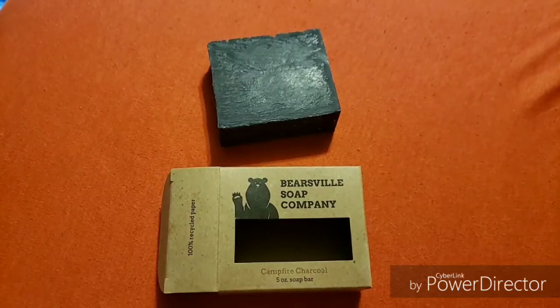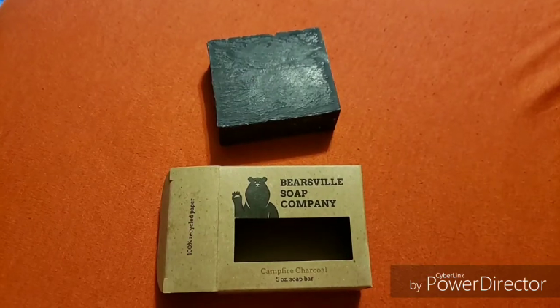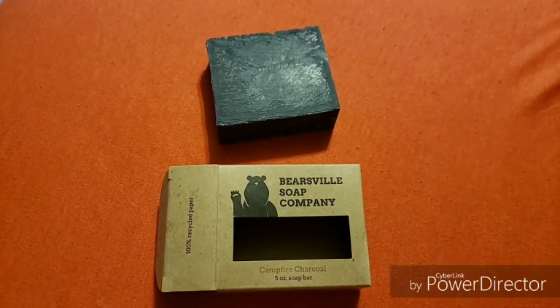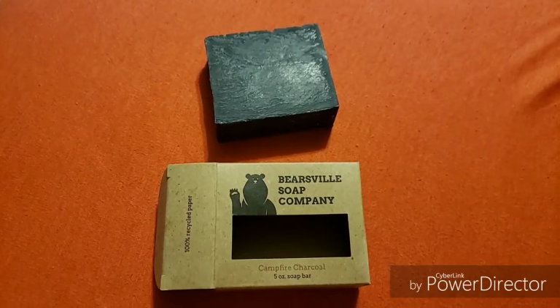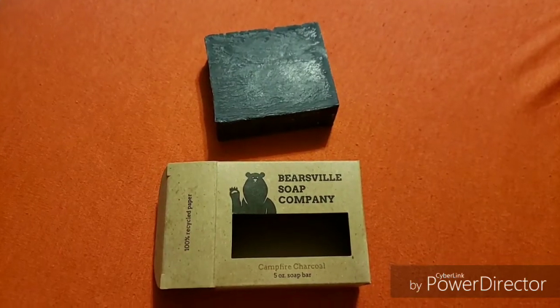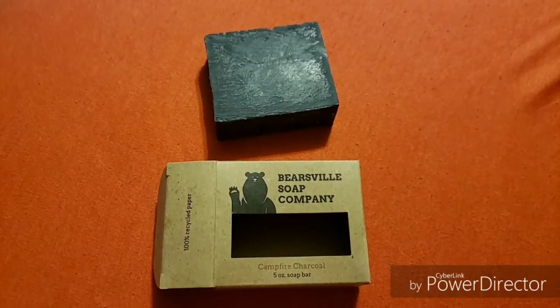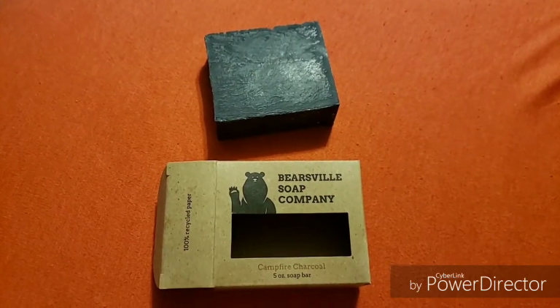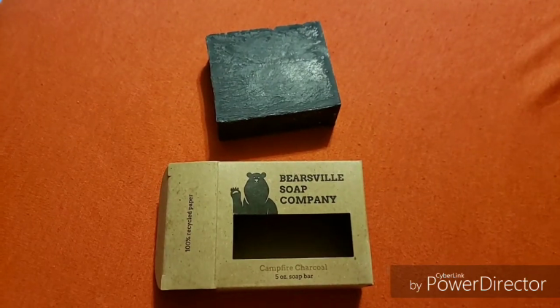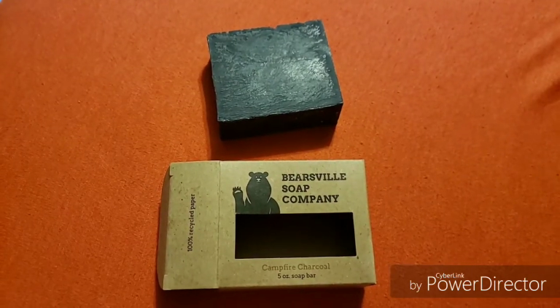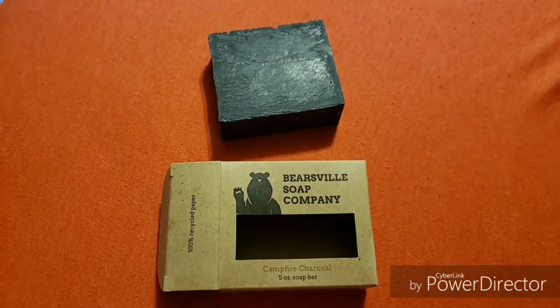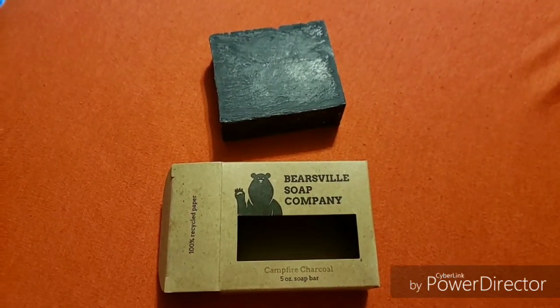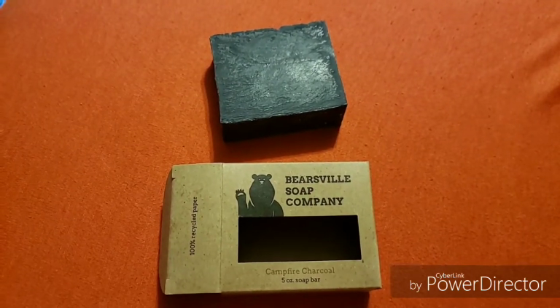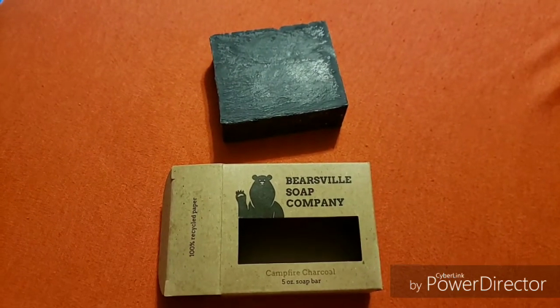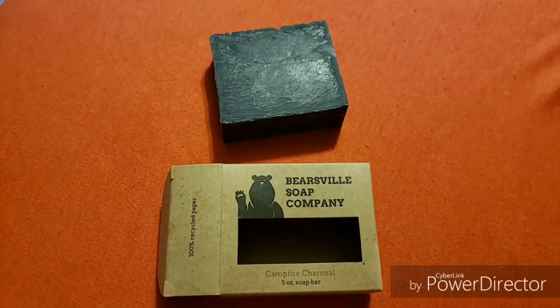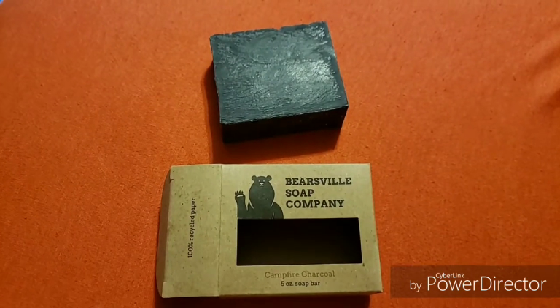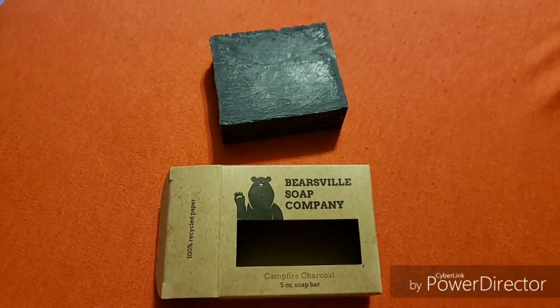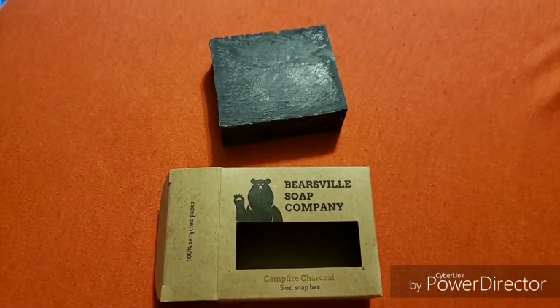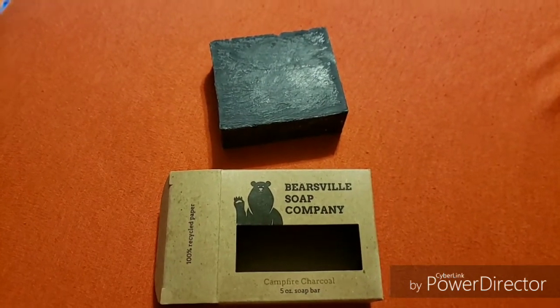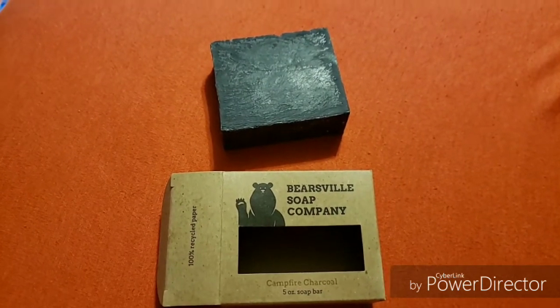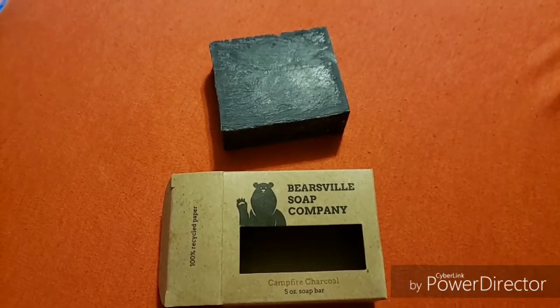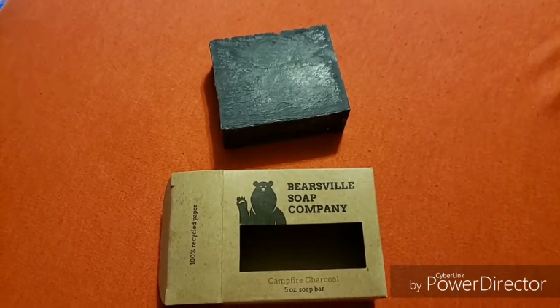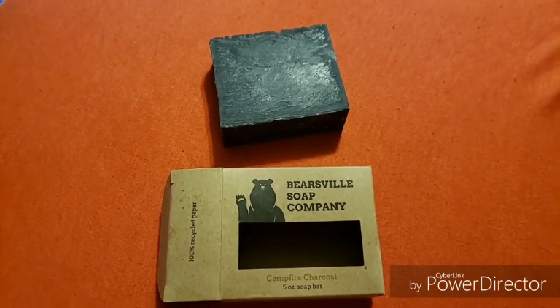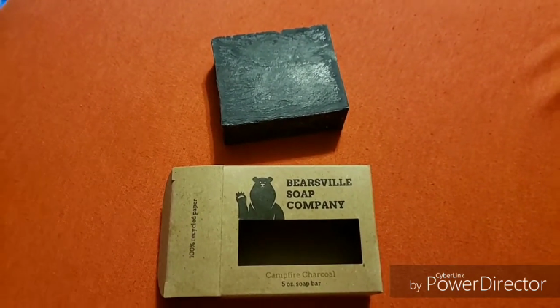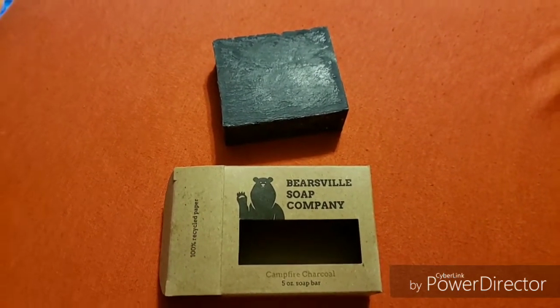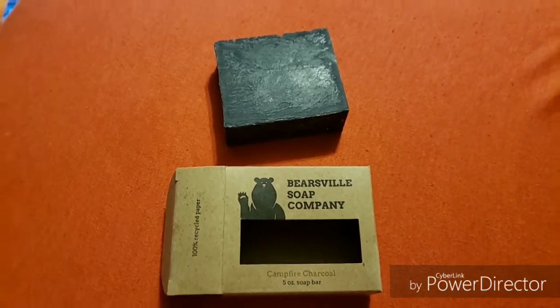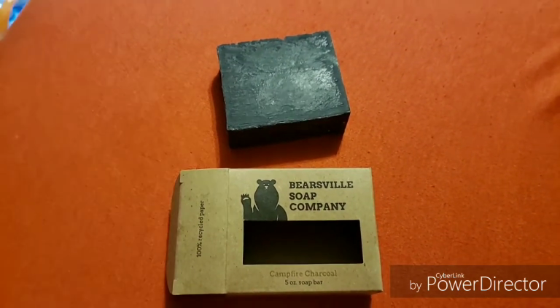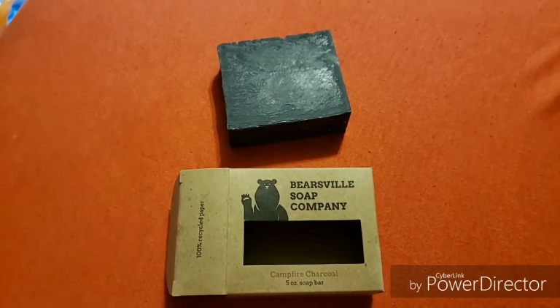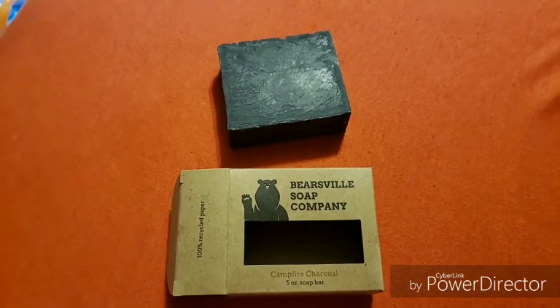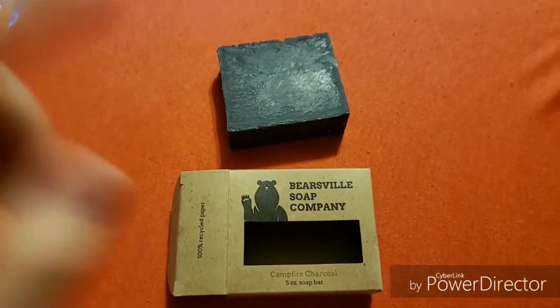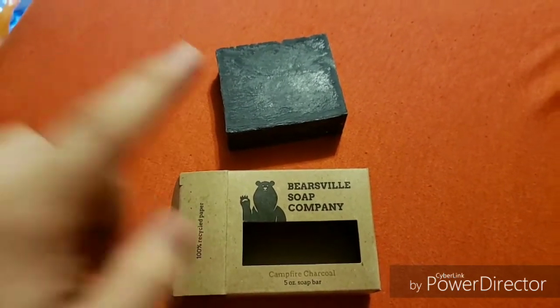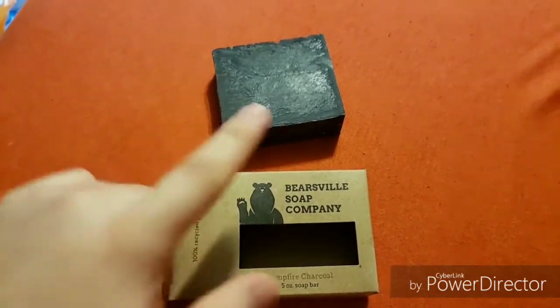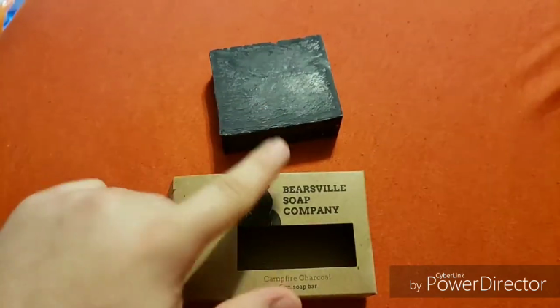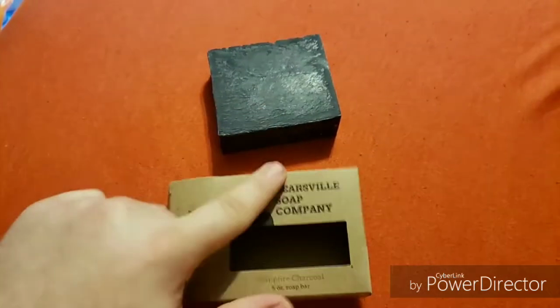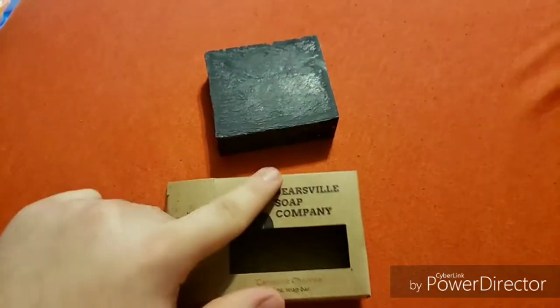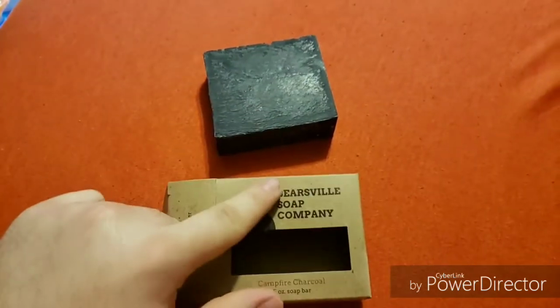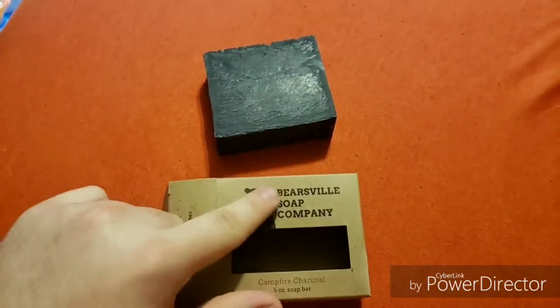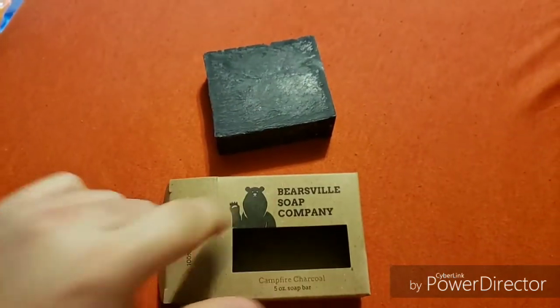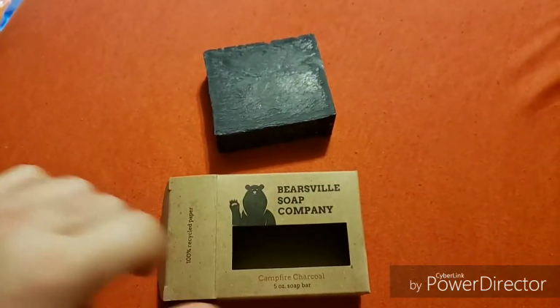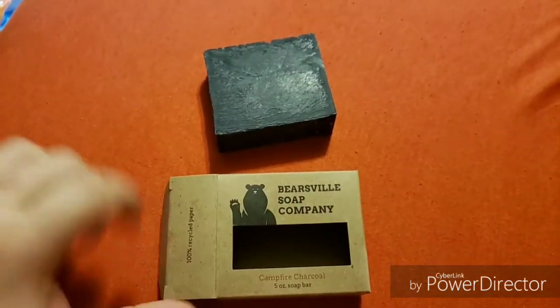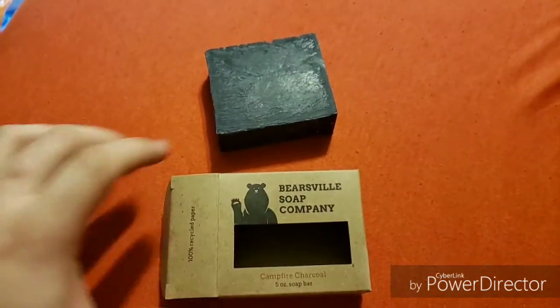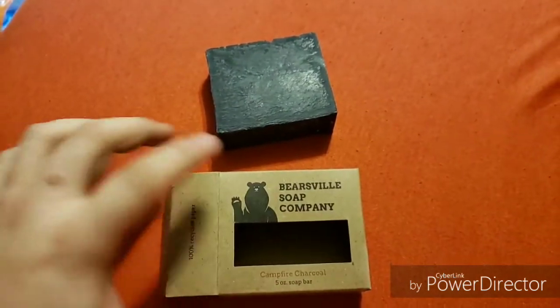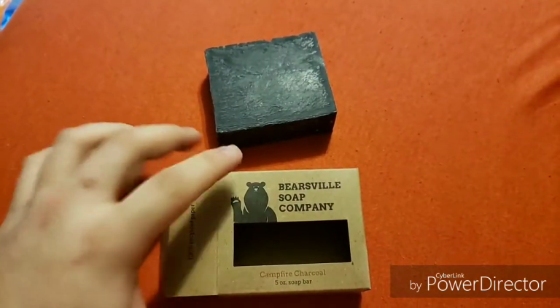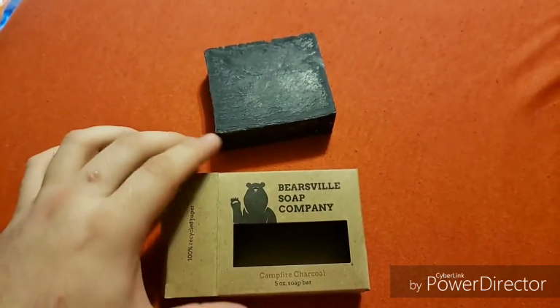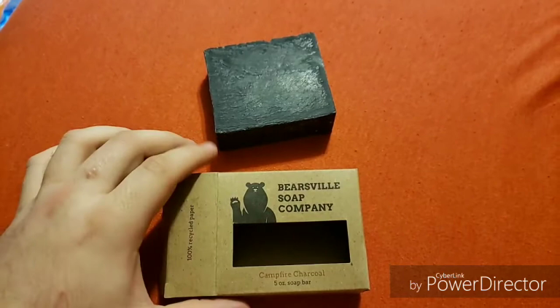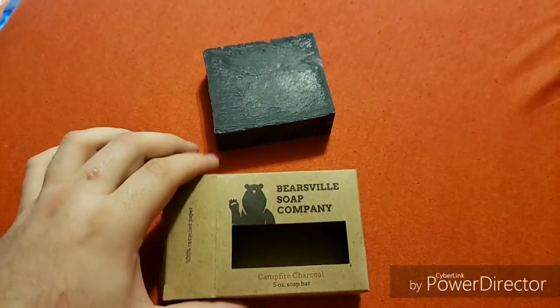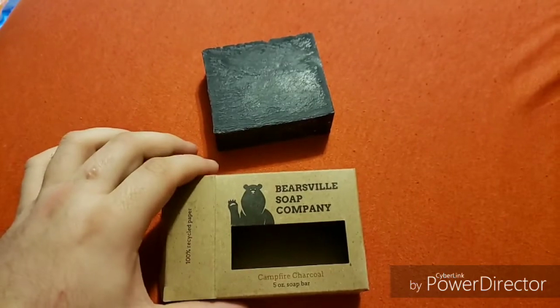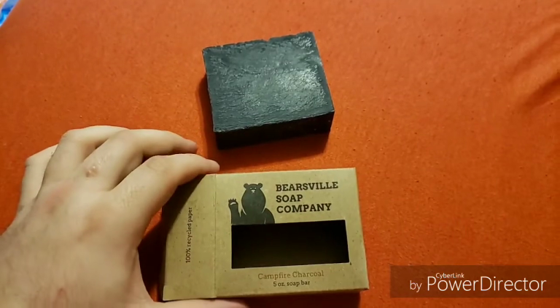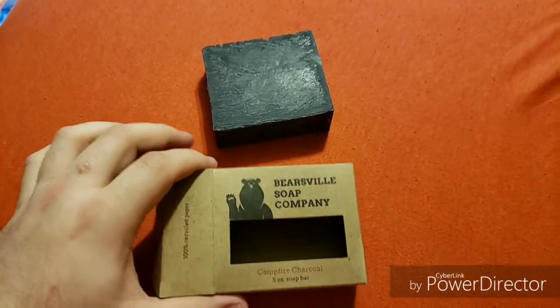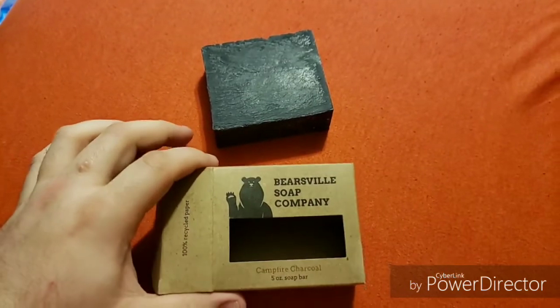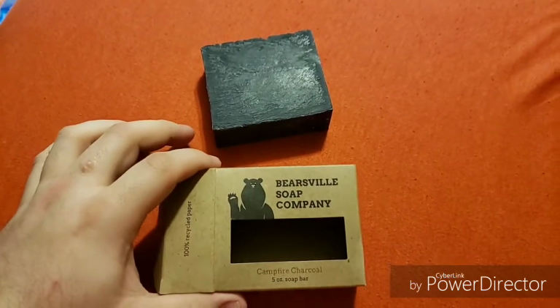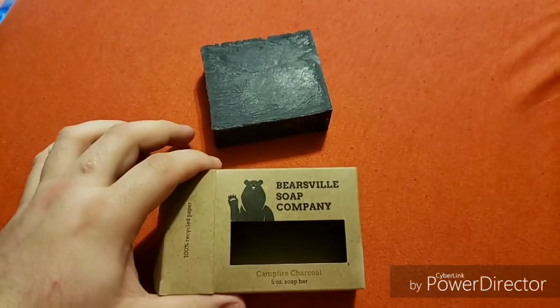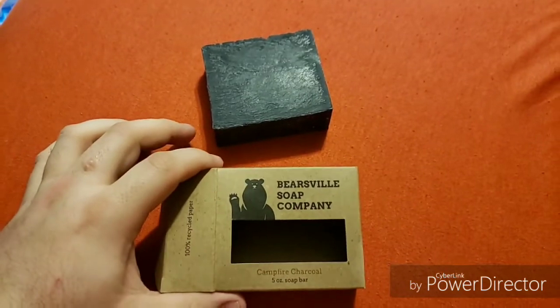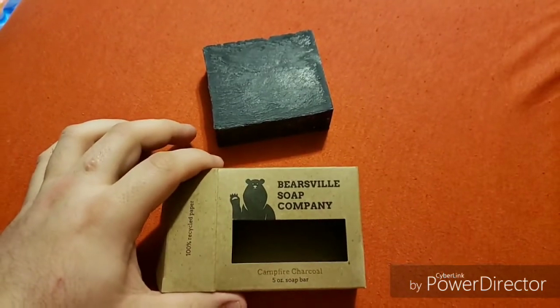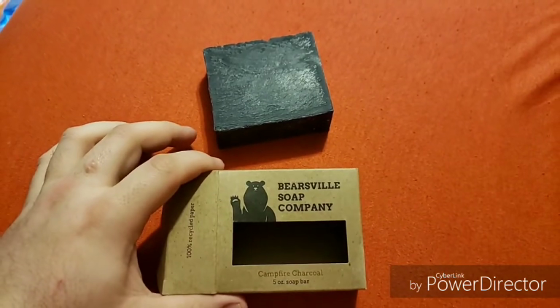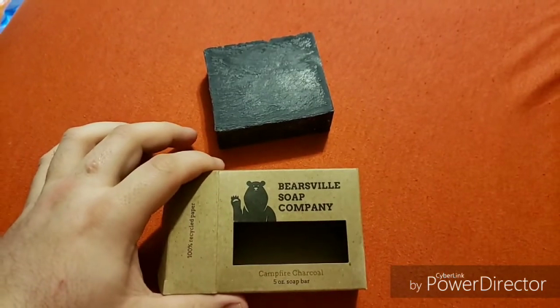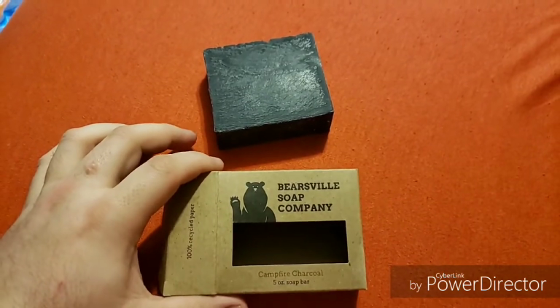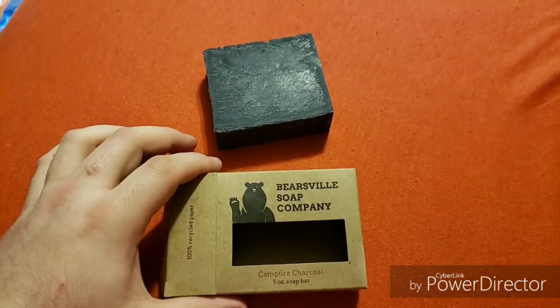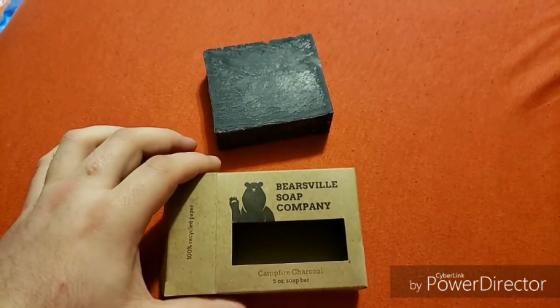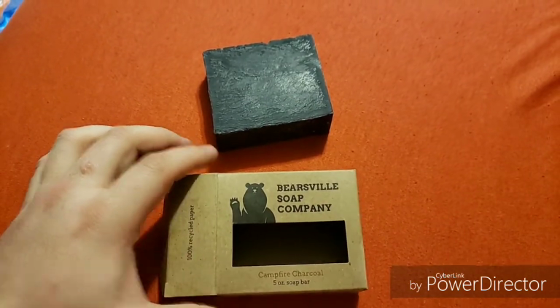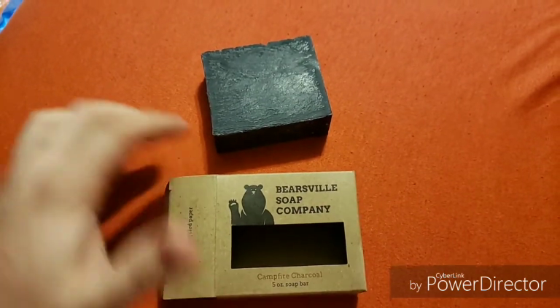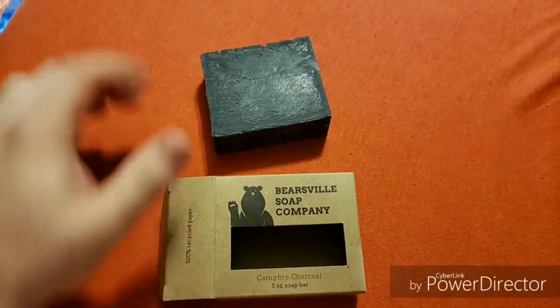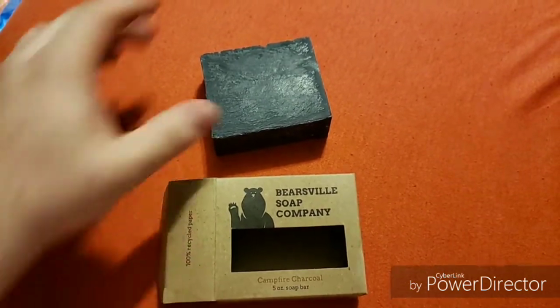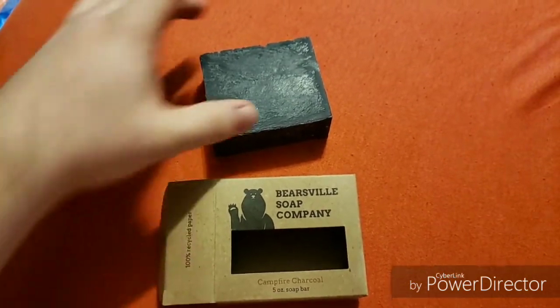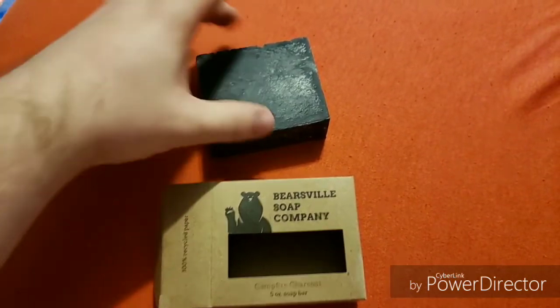Alright, today we are going to be trying out the Bearsville Soap Company's Campfire Charcoal.